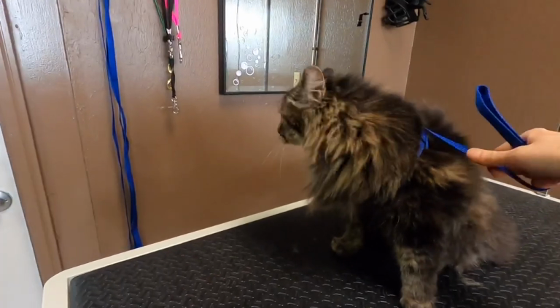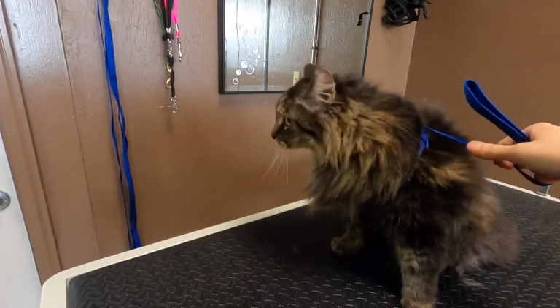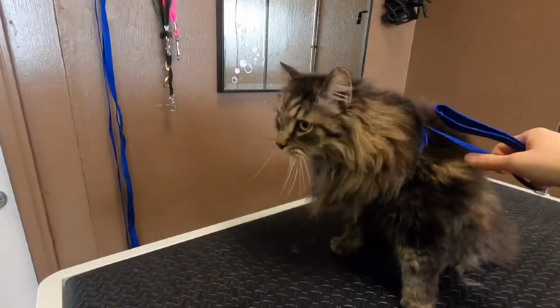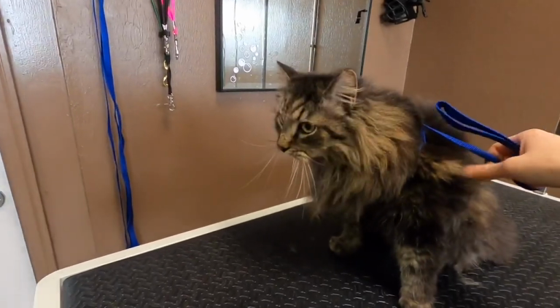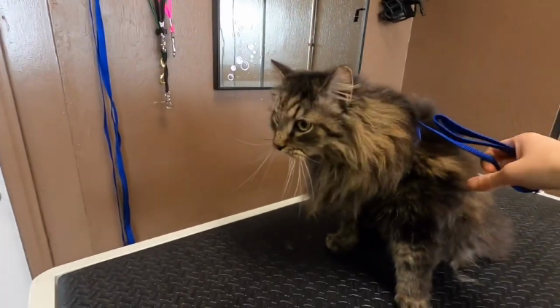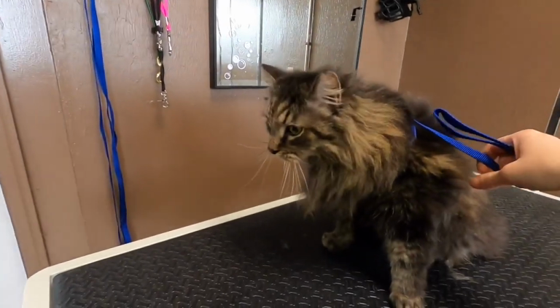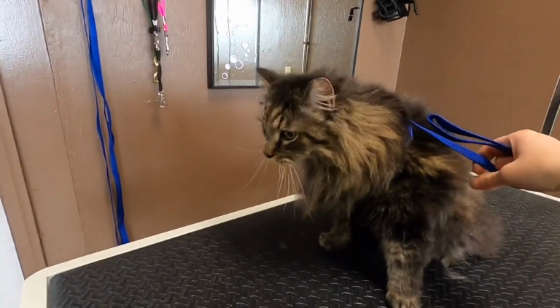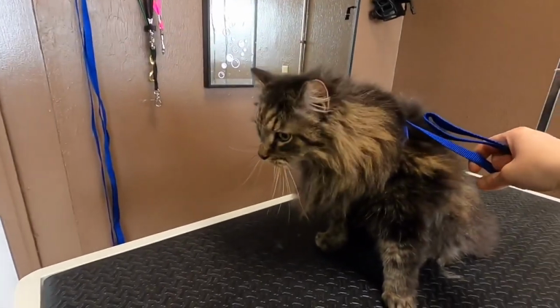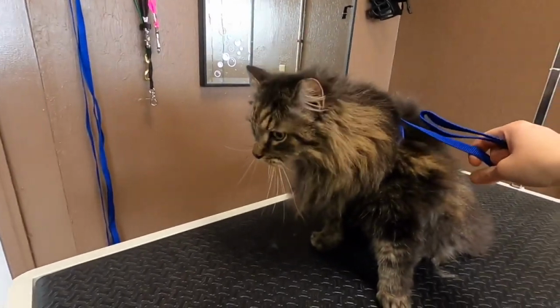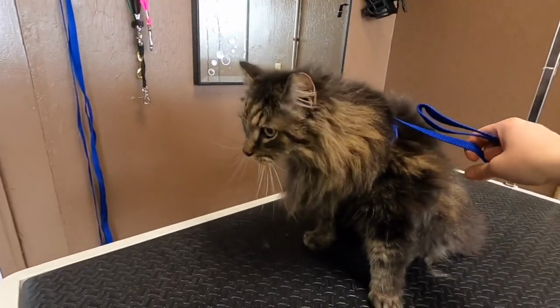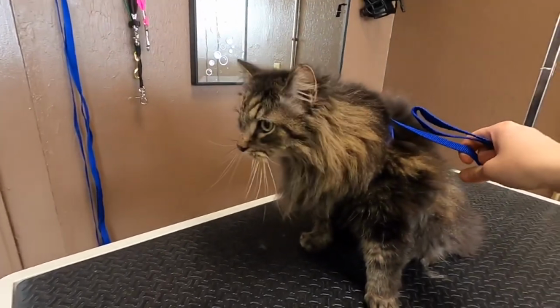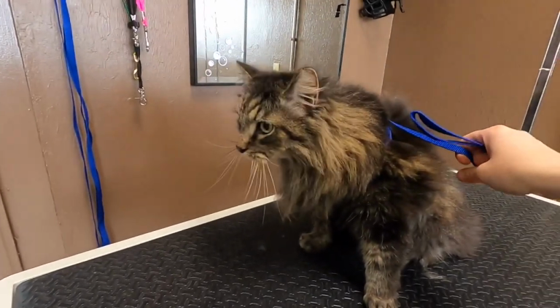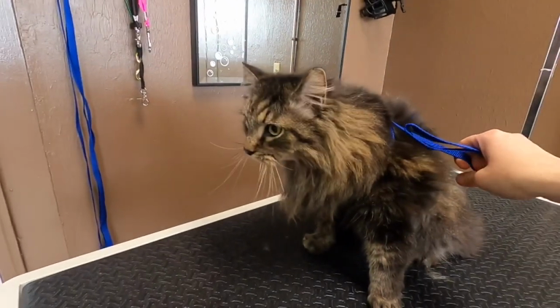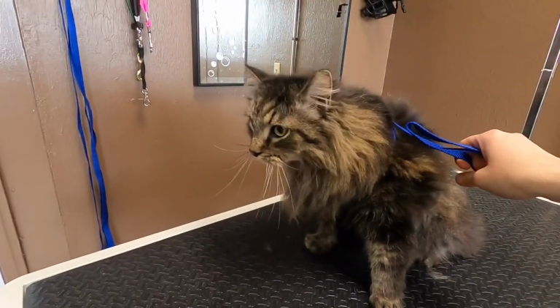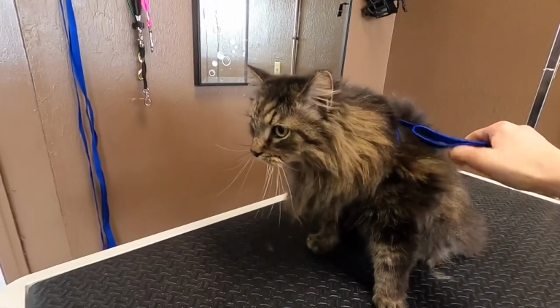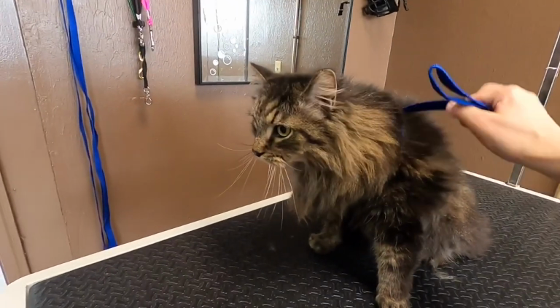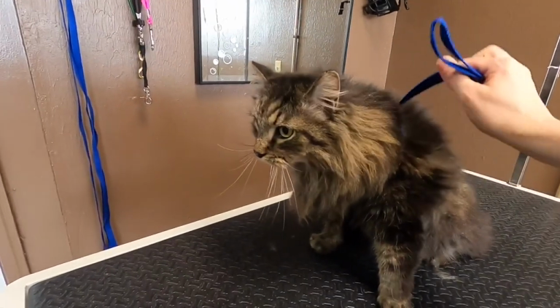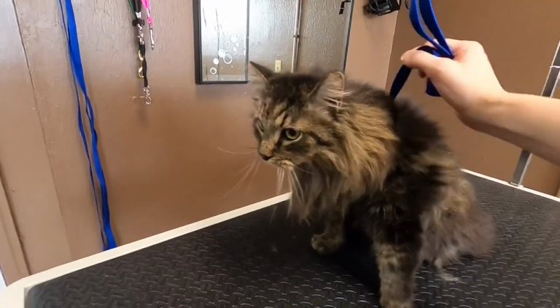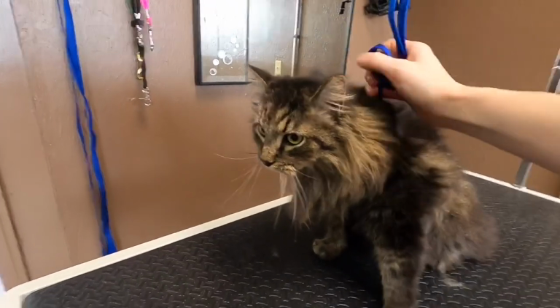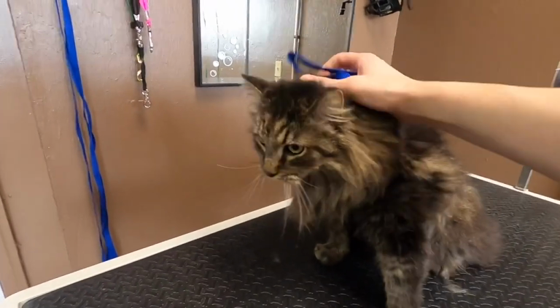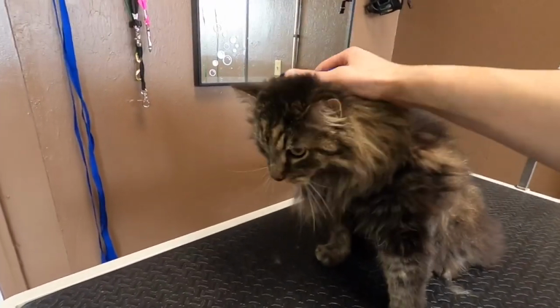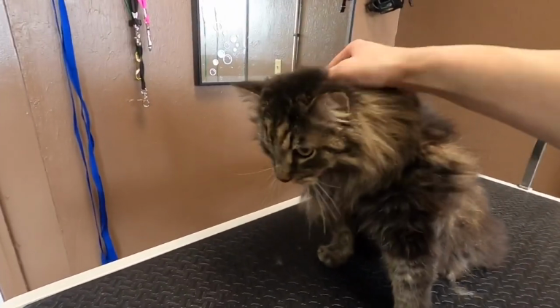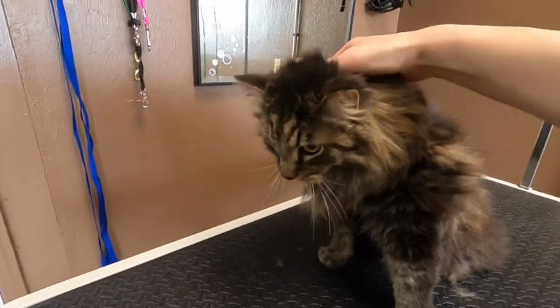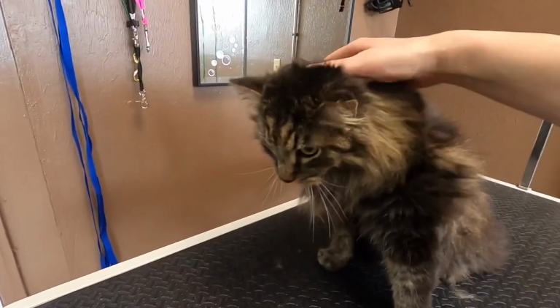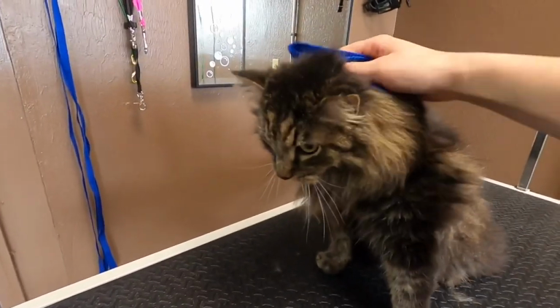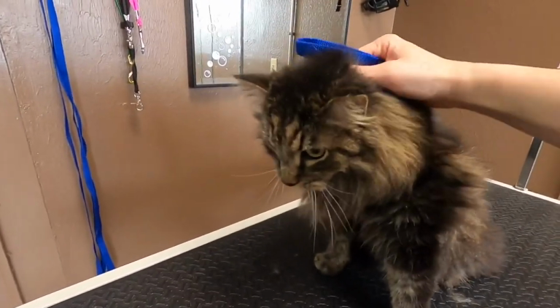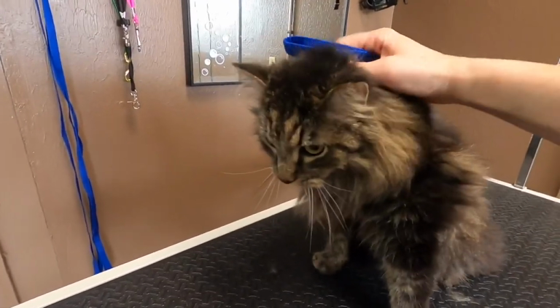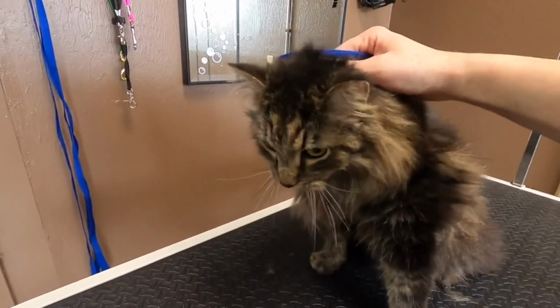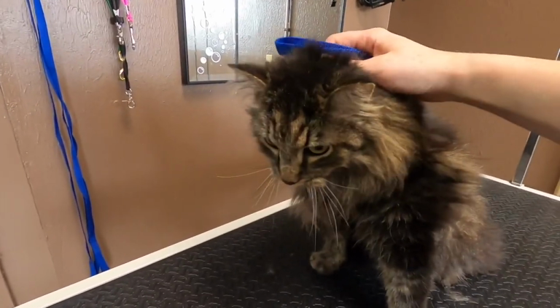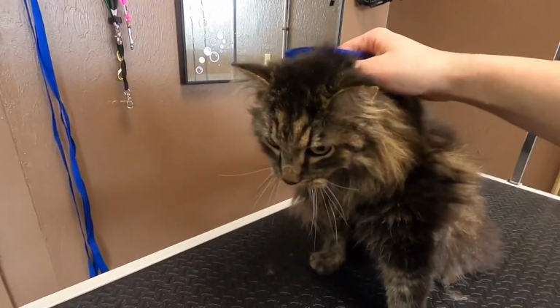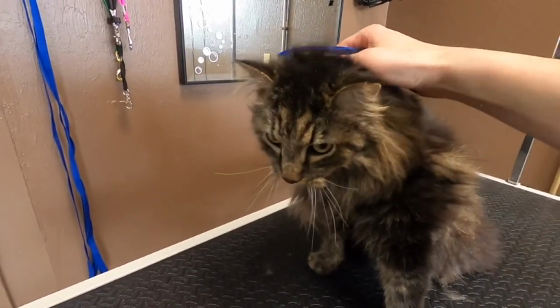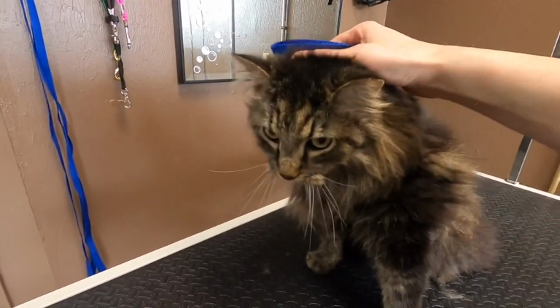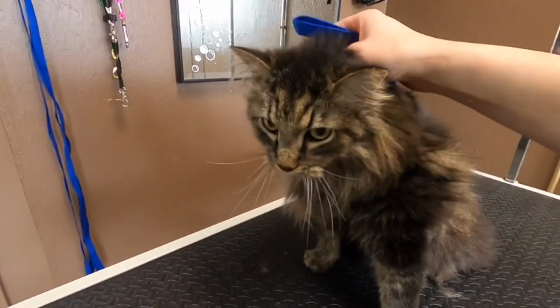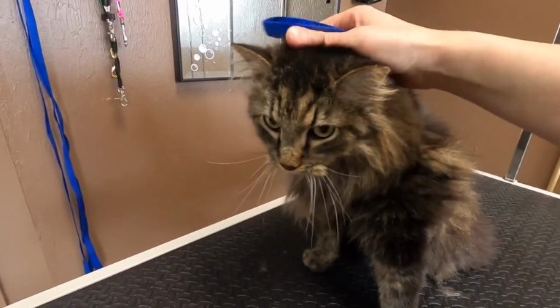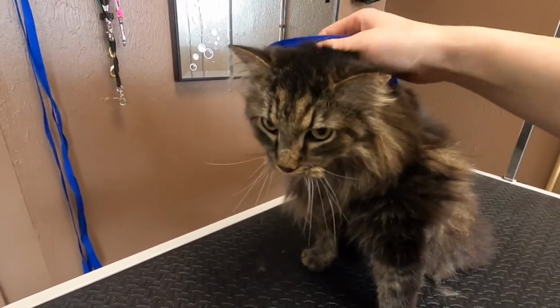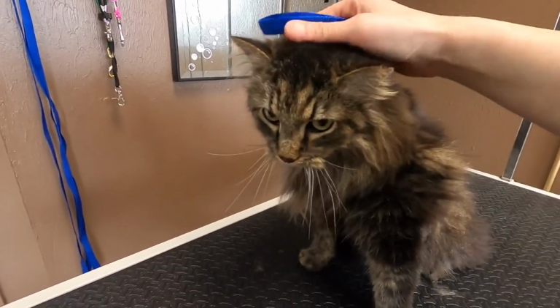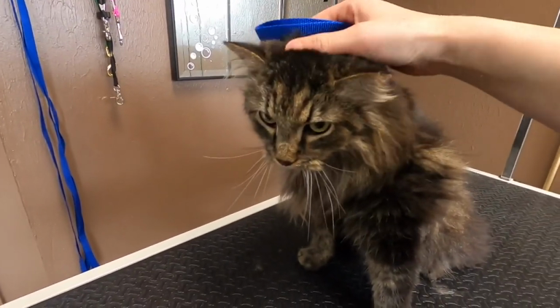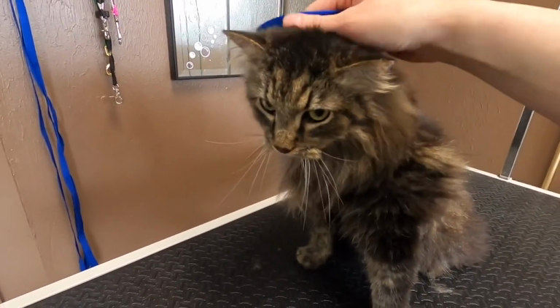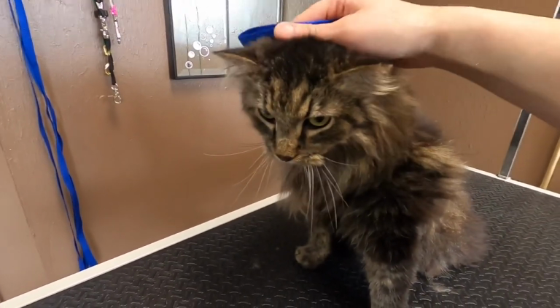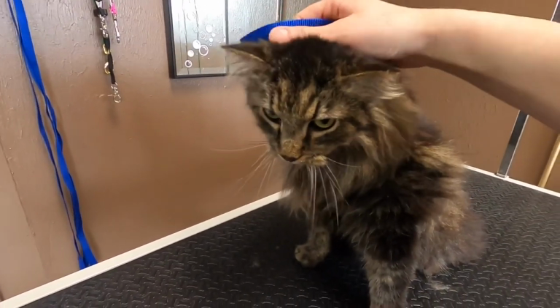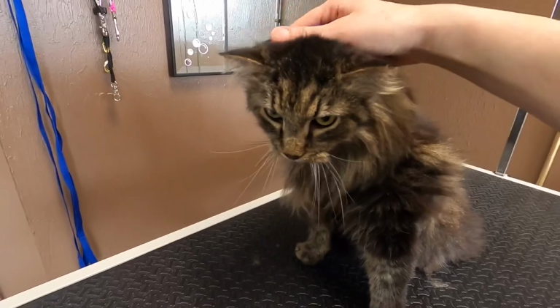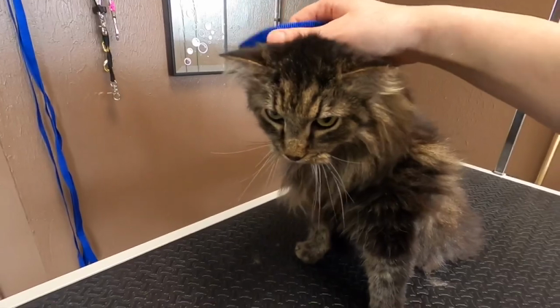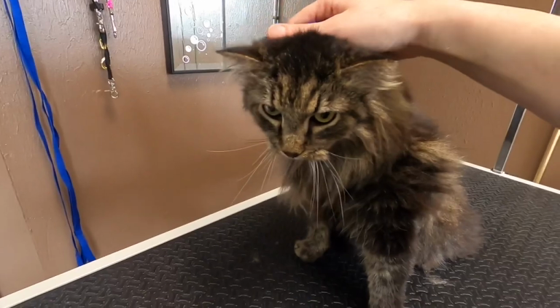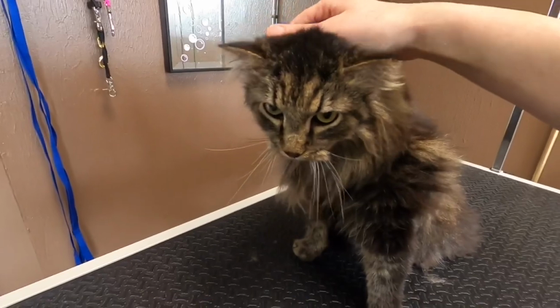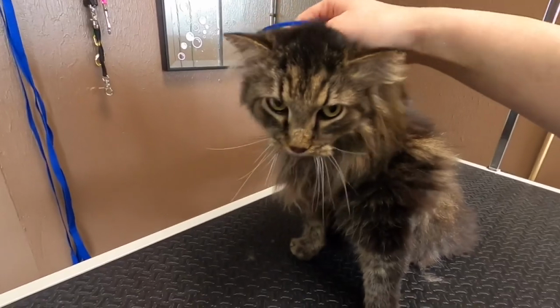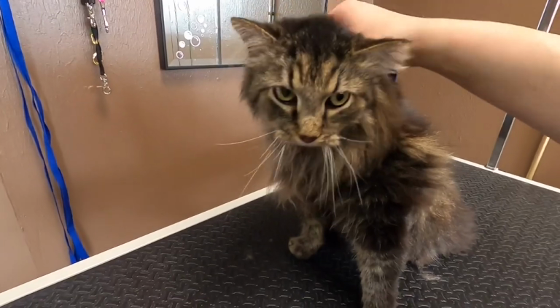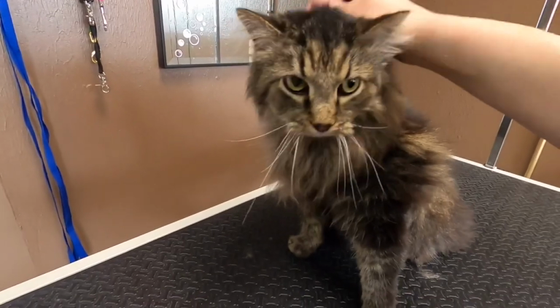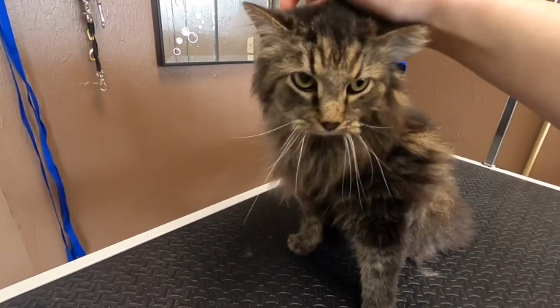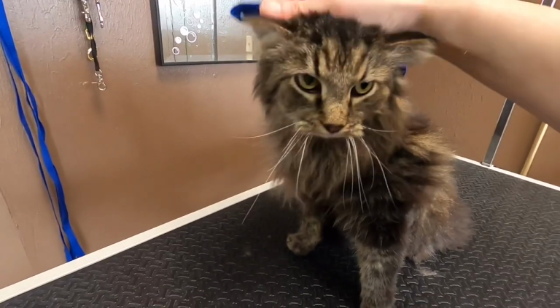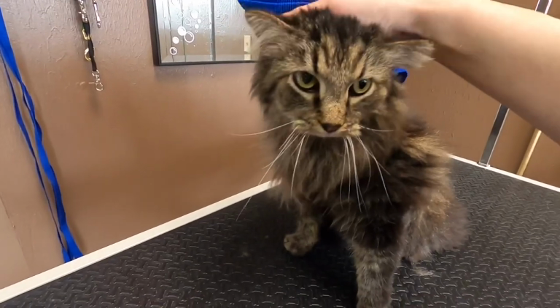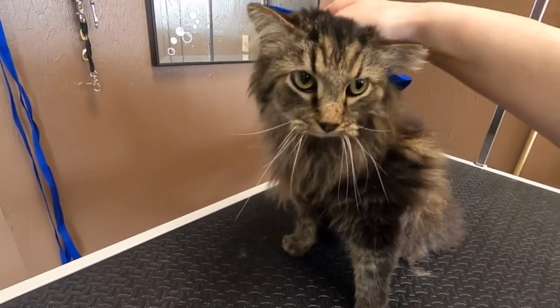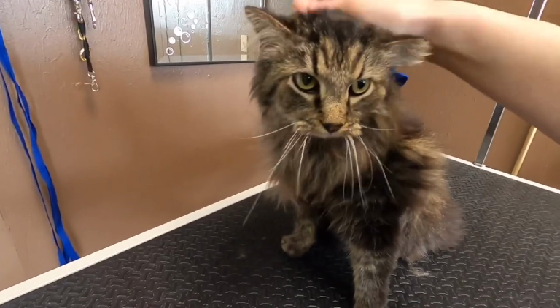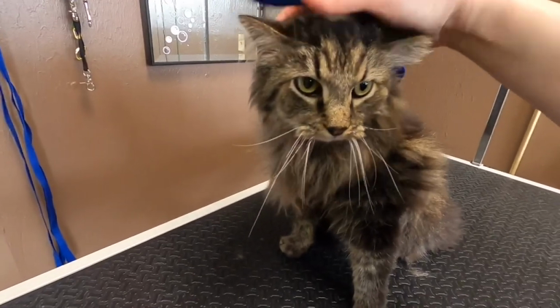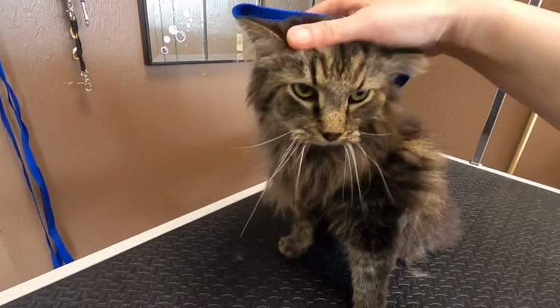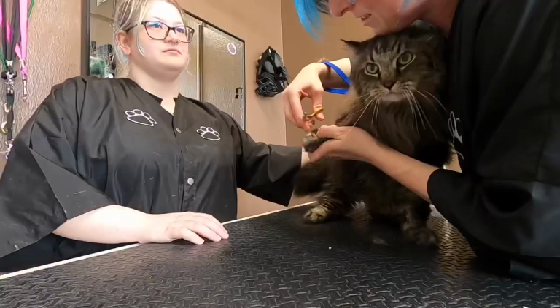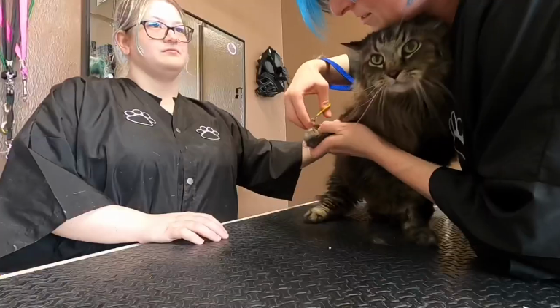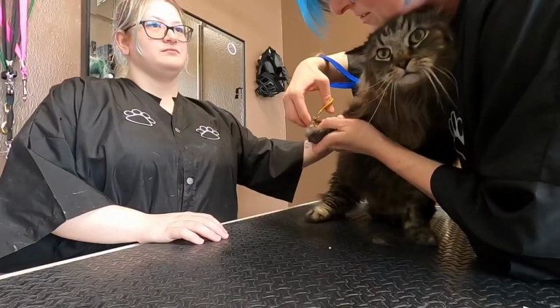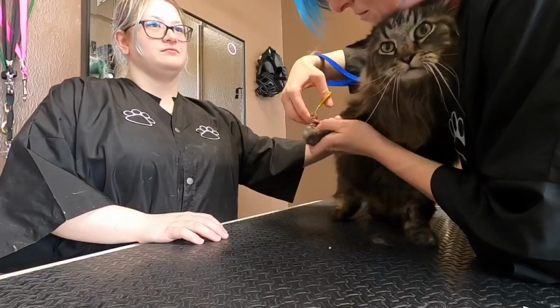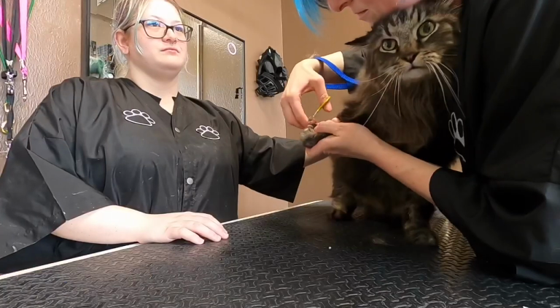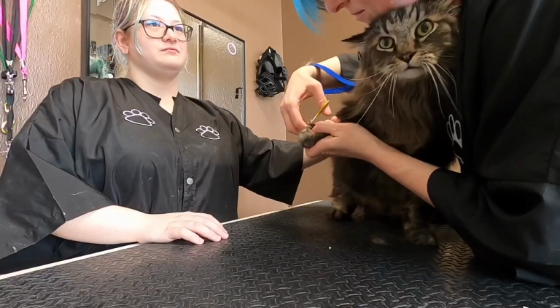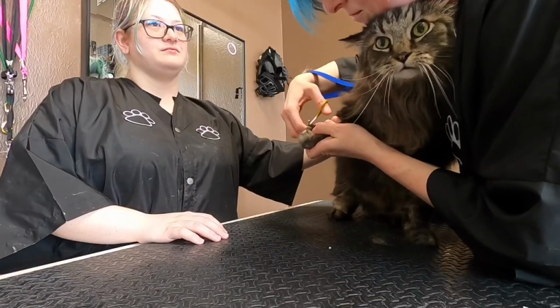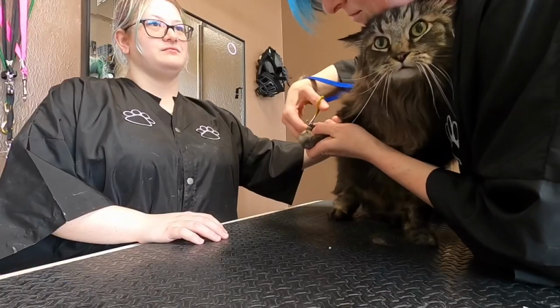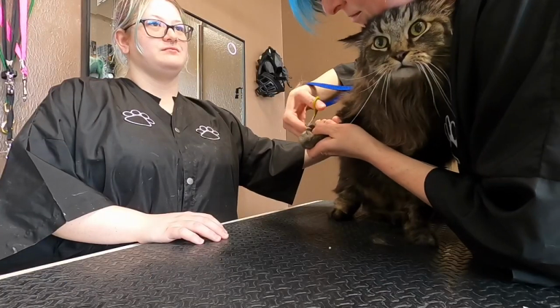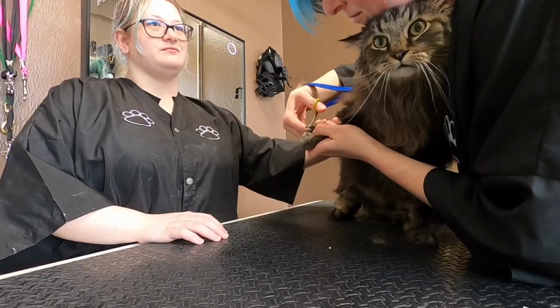This is Casanova. He's a Maine Coon cat, and he's got some matting on his belly and chest today that we're going to take care of.